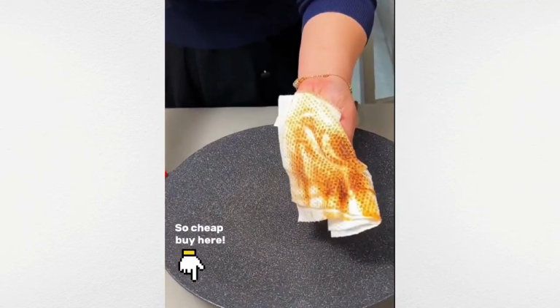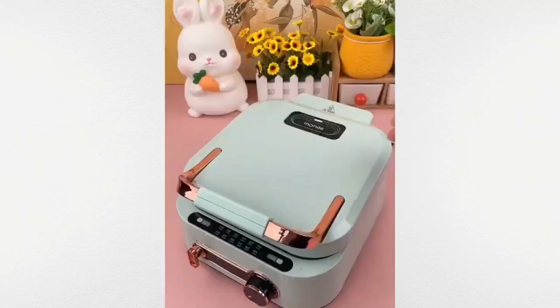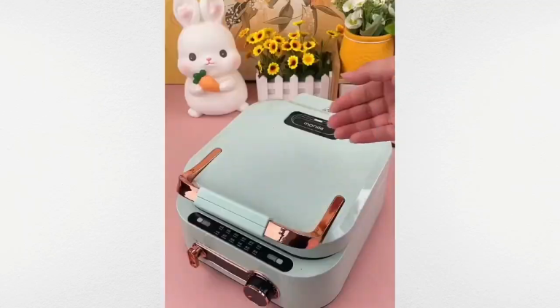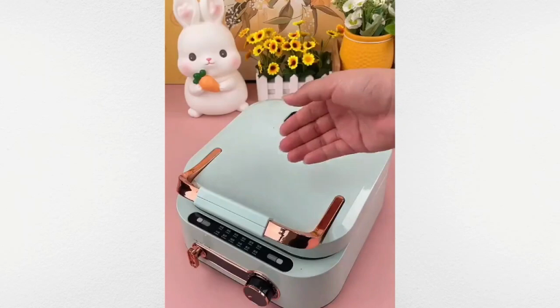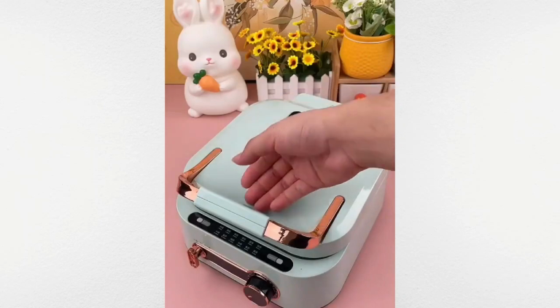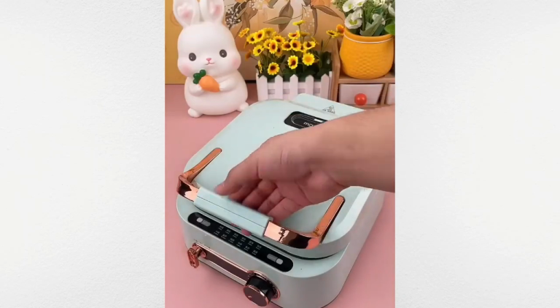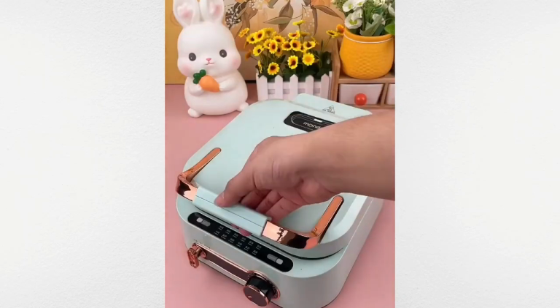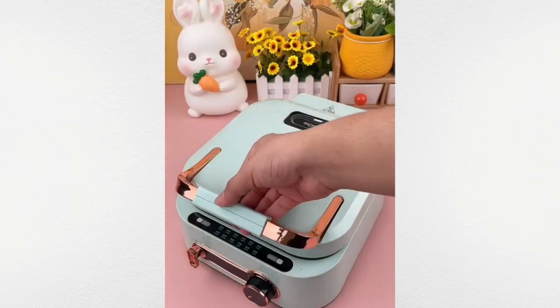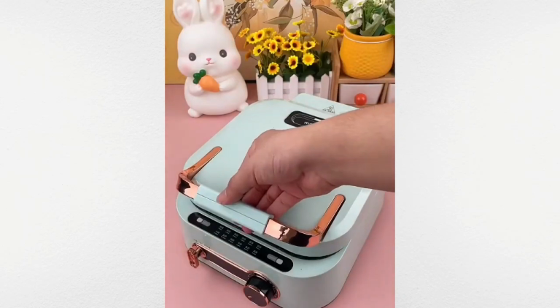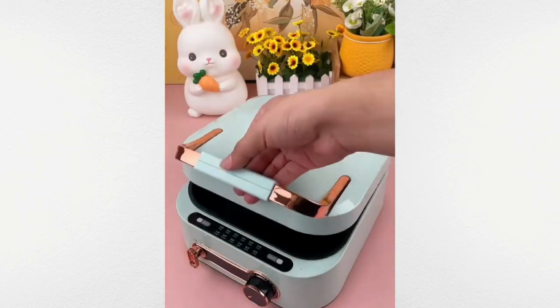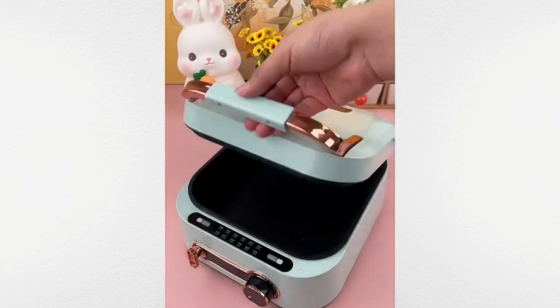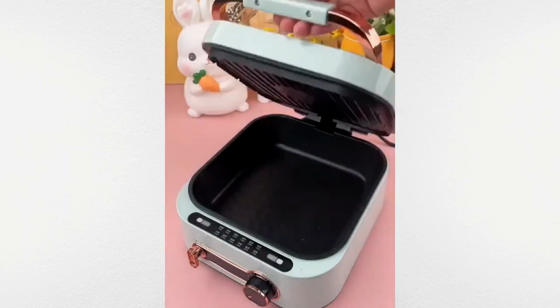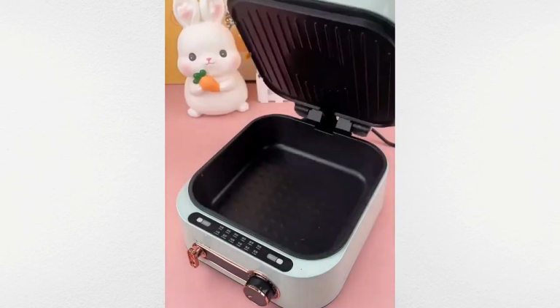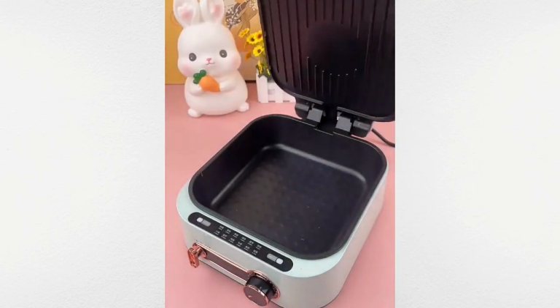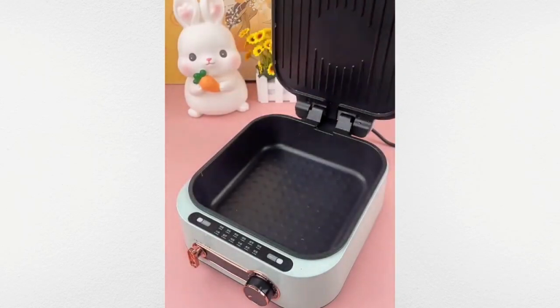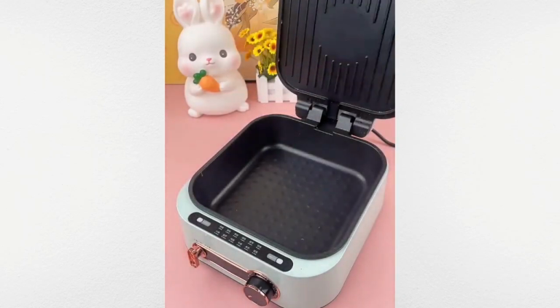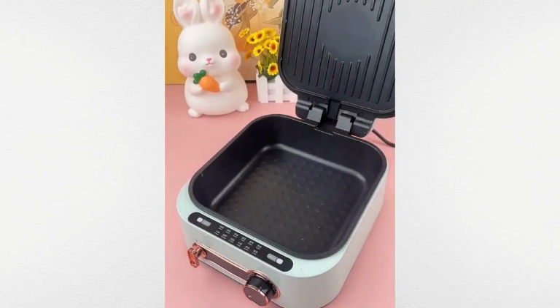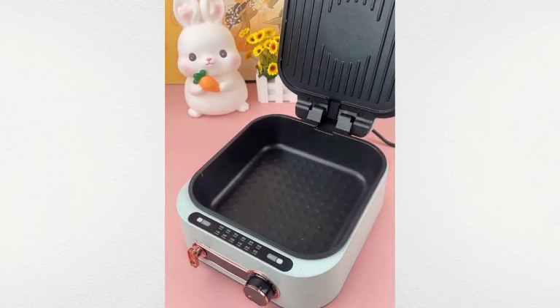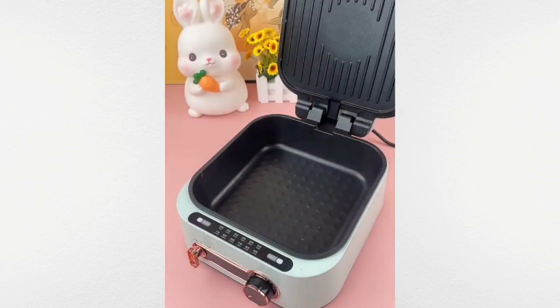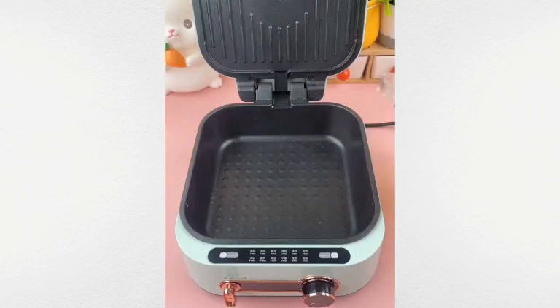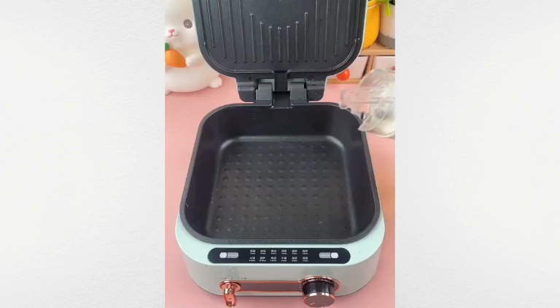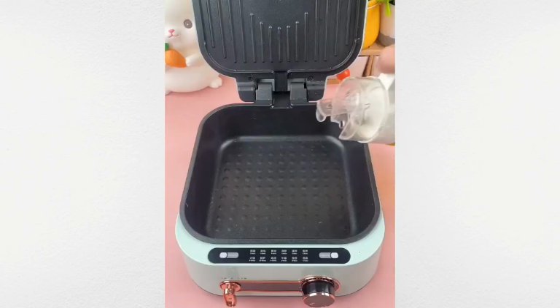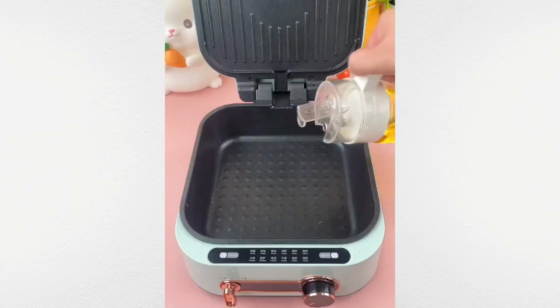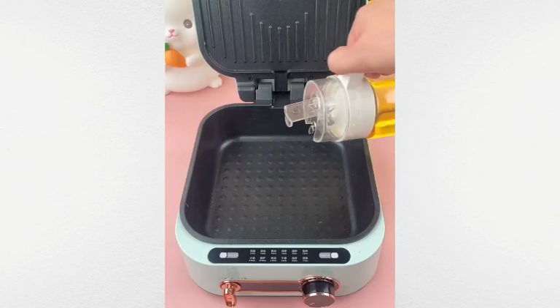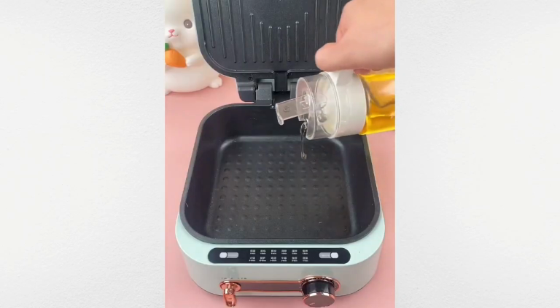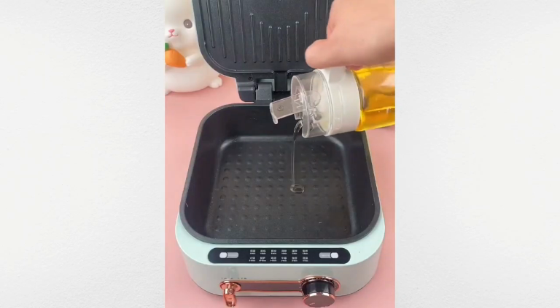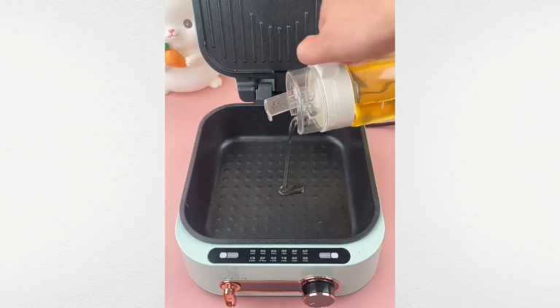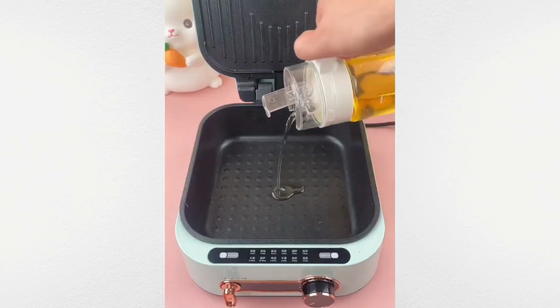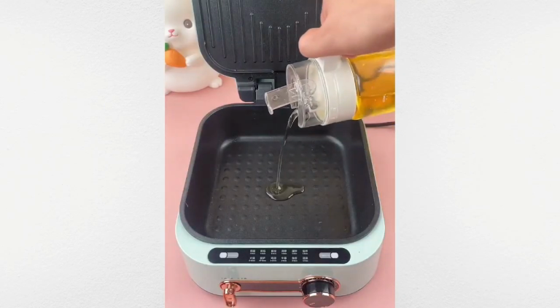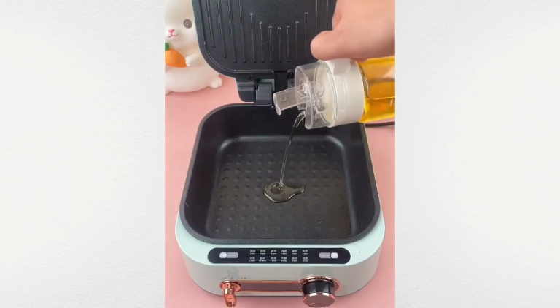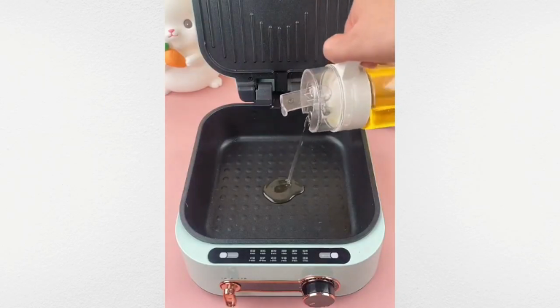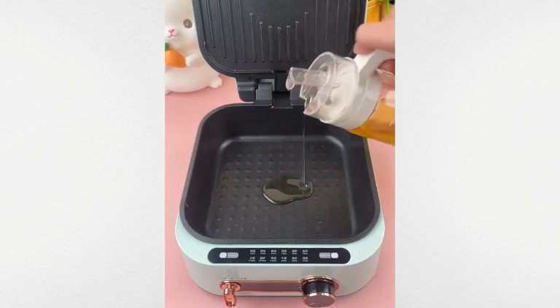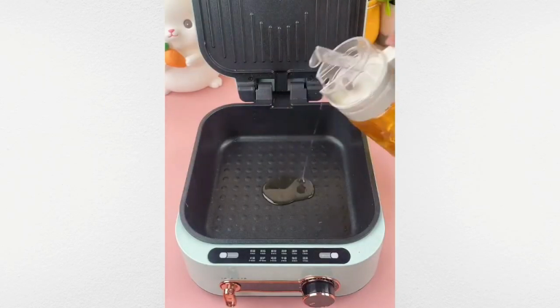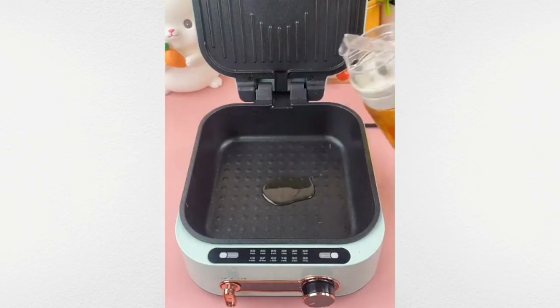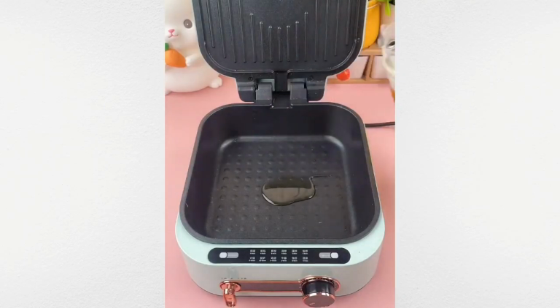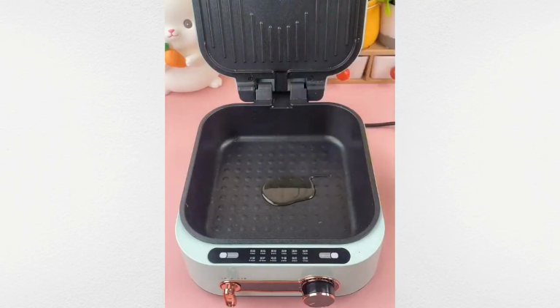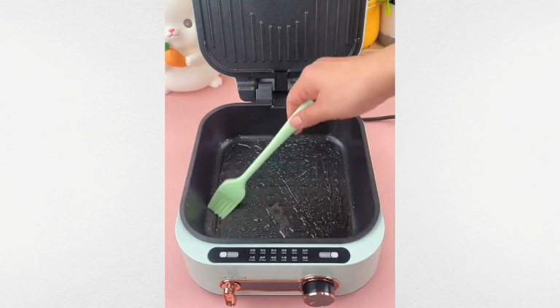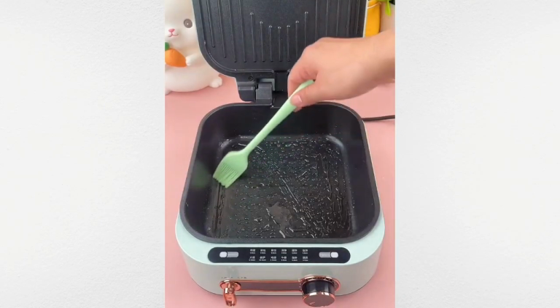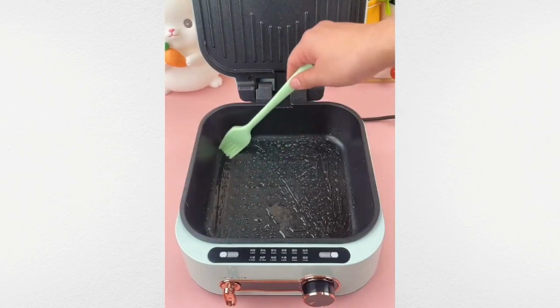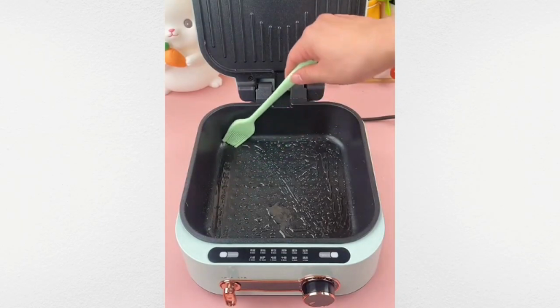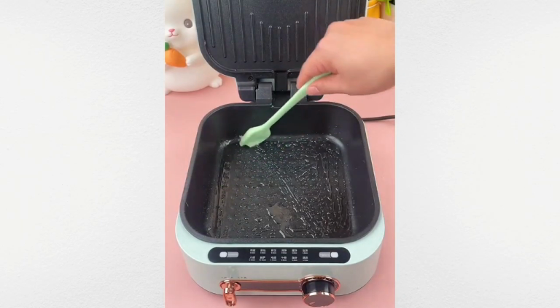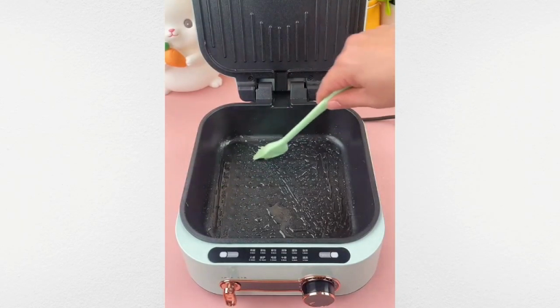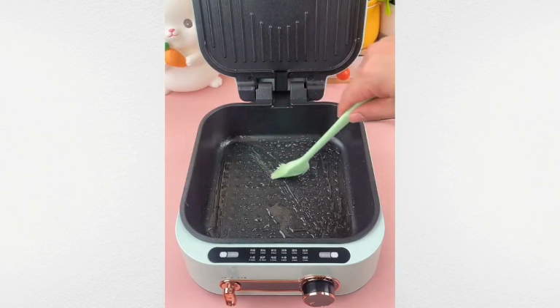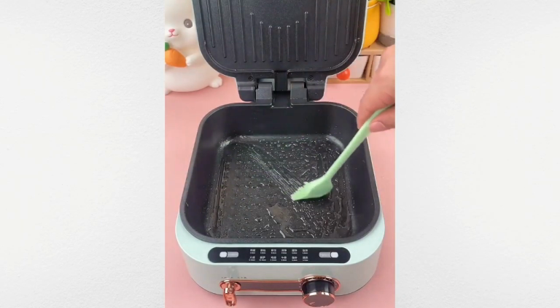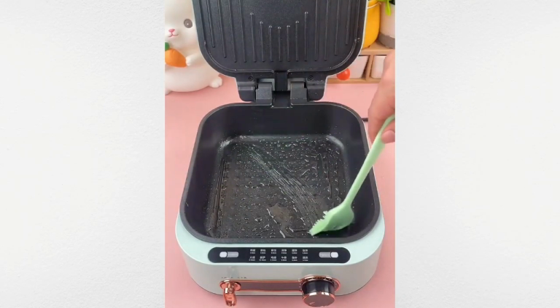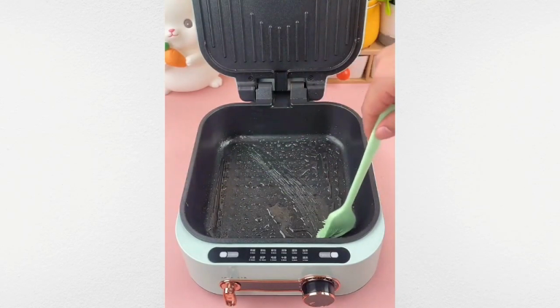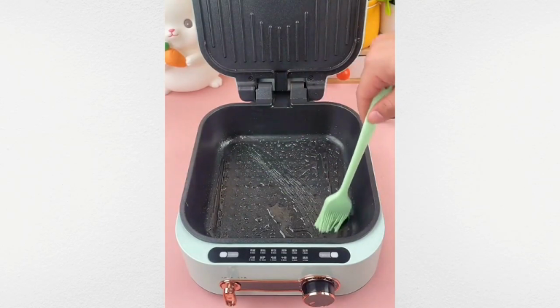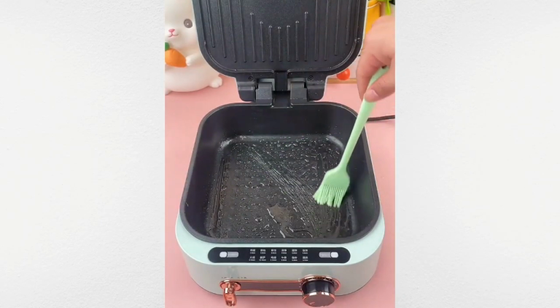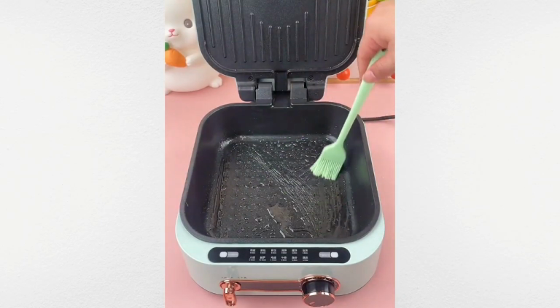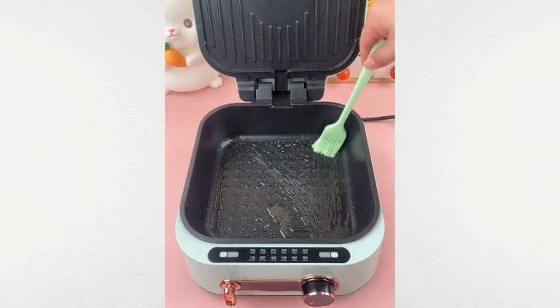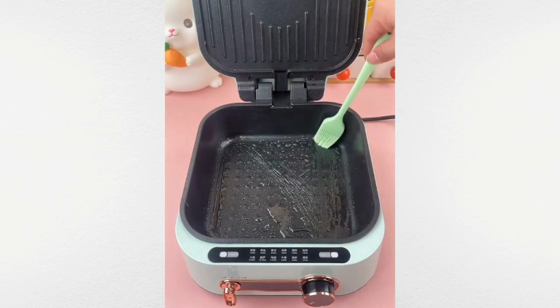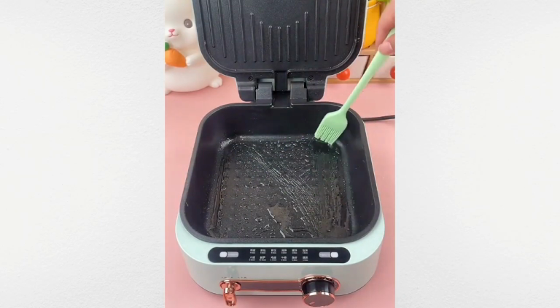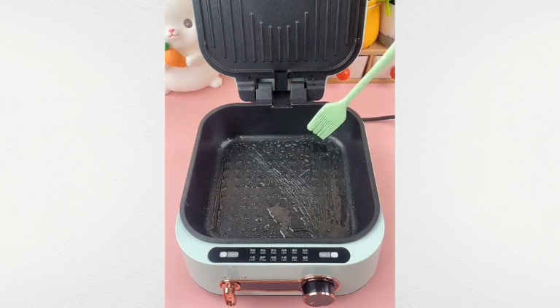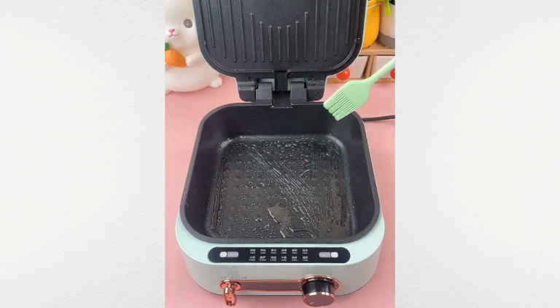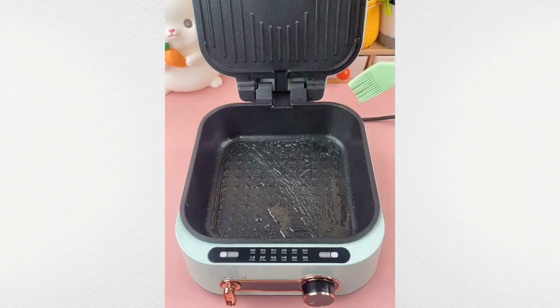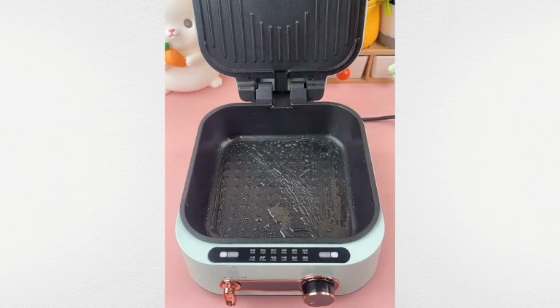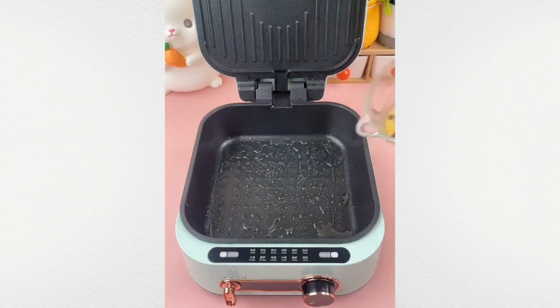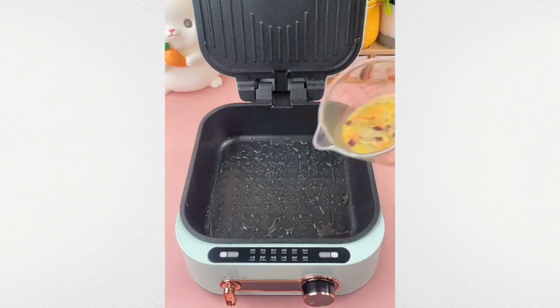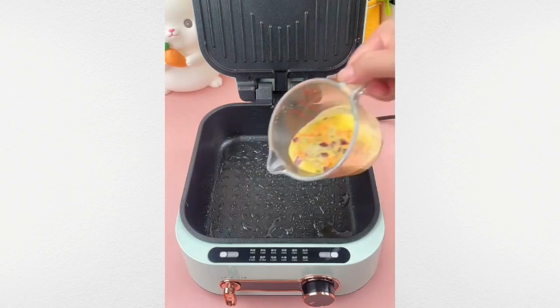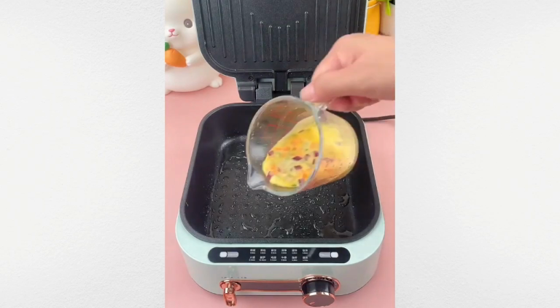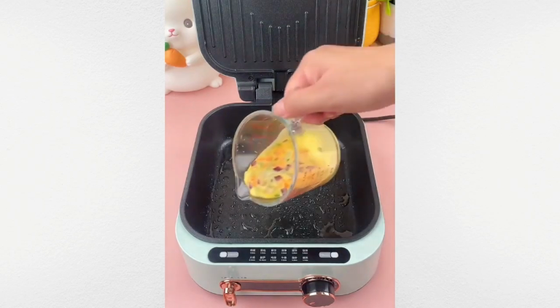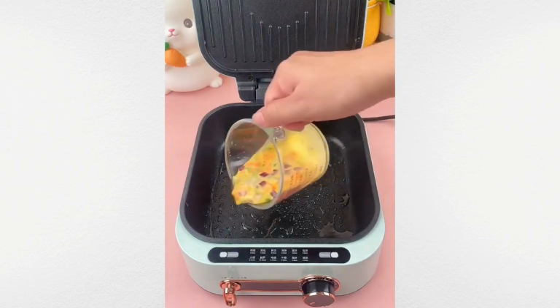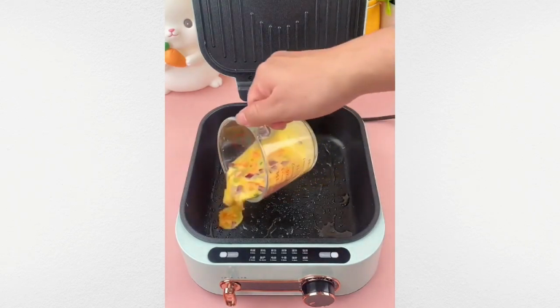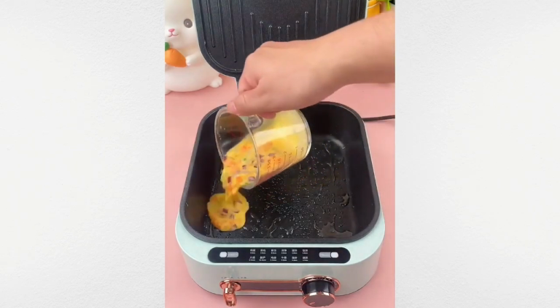Enjoy easy breakfast preparation with this non-stick electric grill. Ideal for eggs, toast, and more.